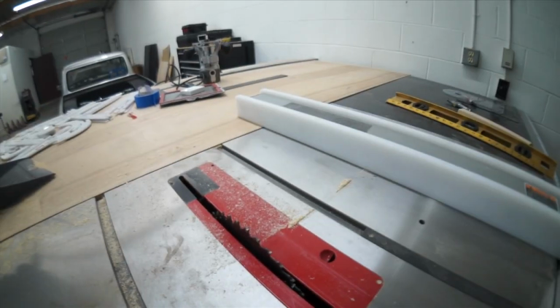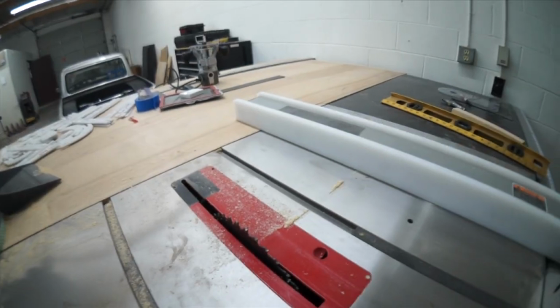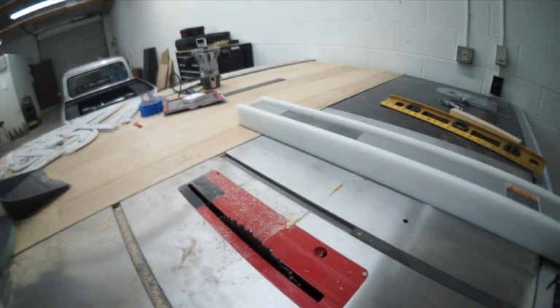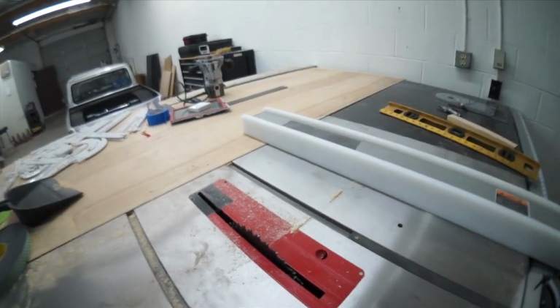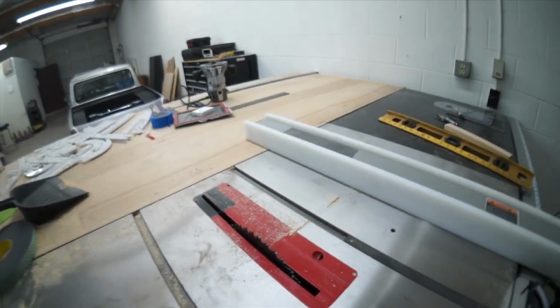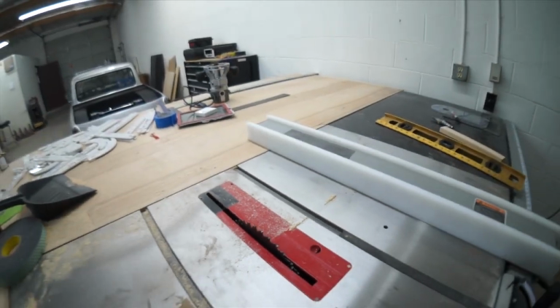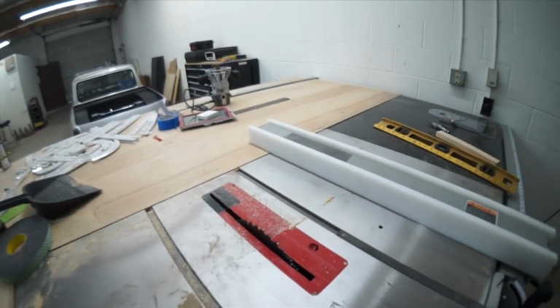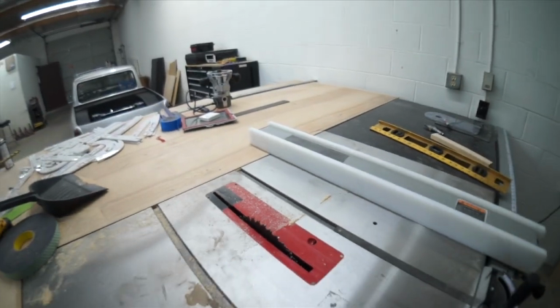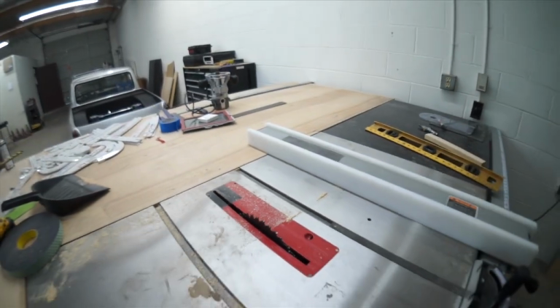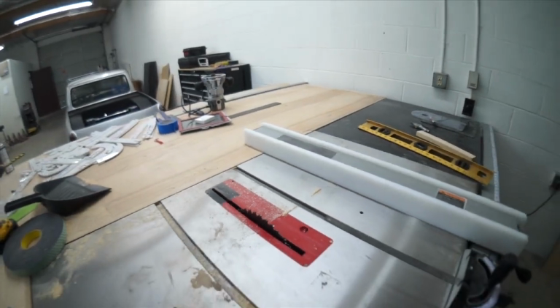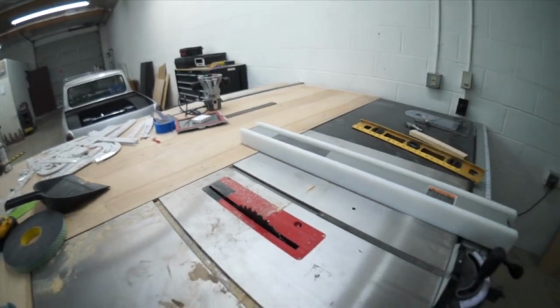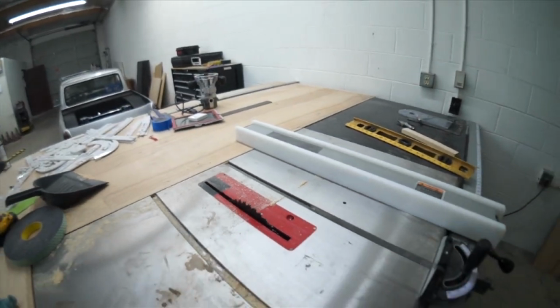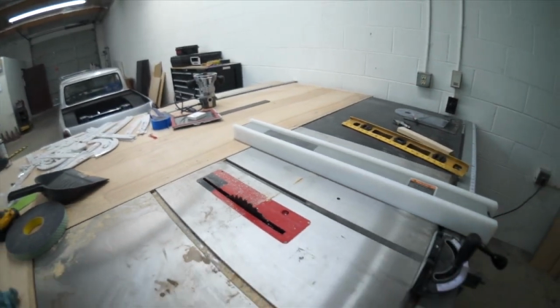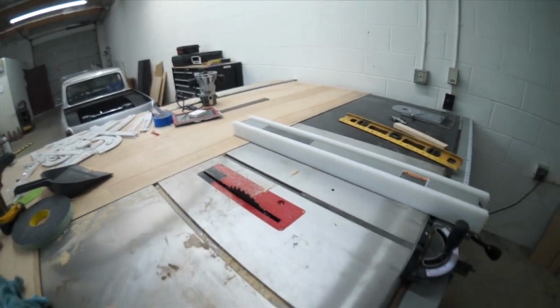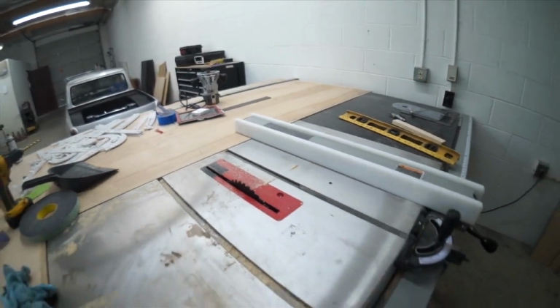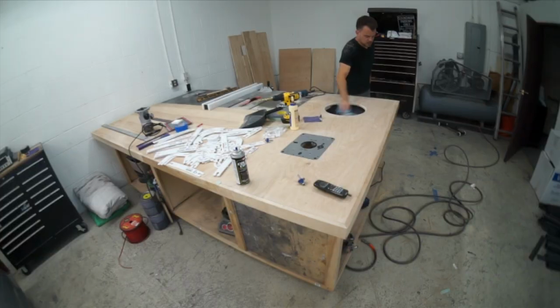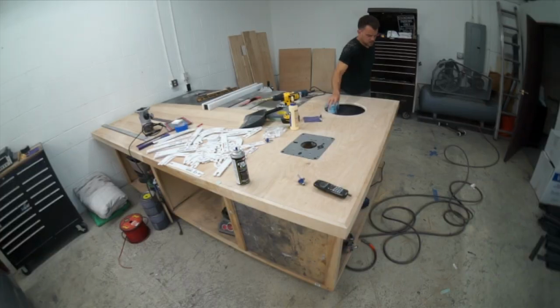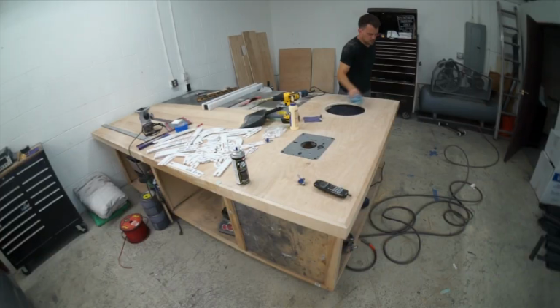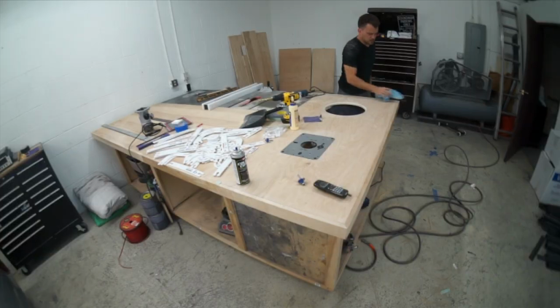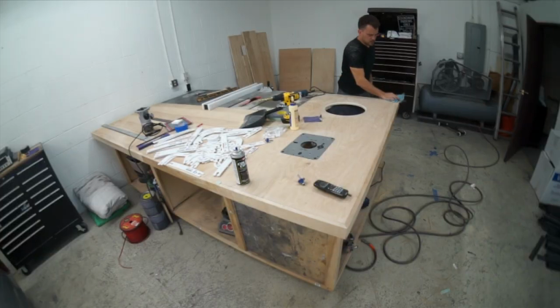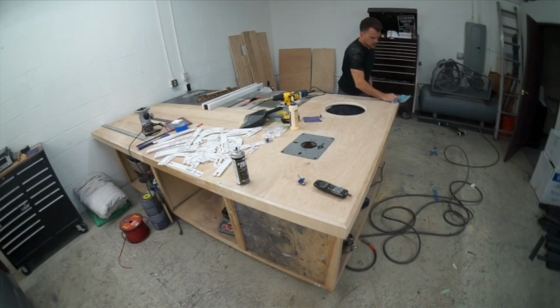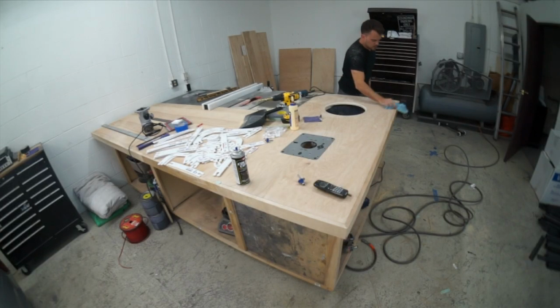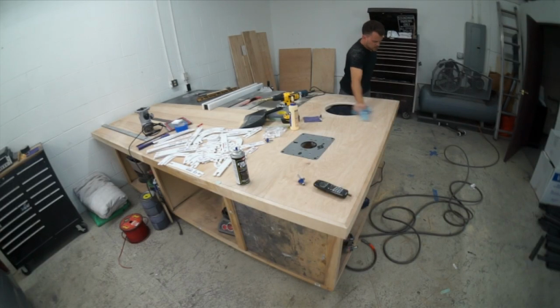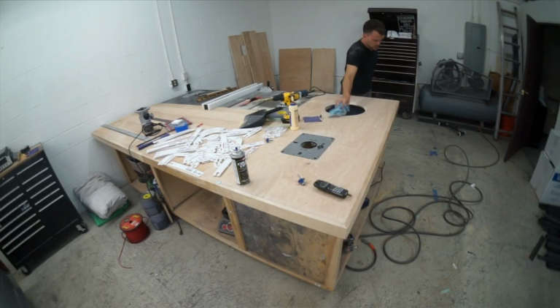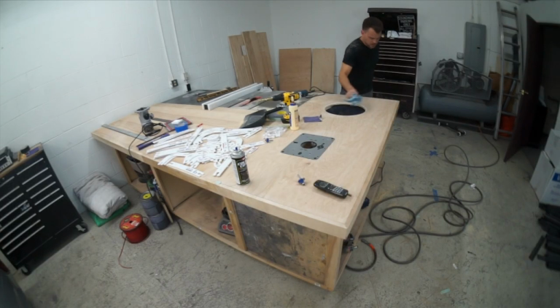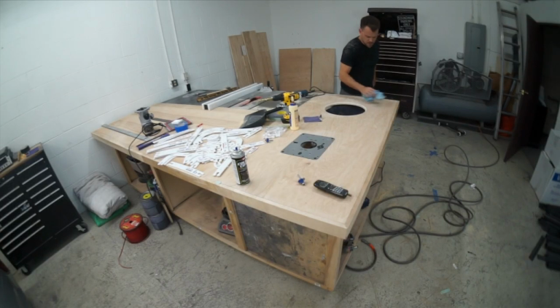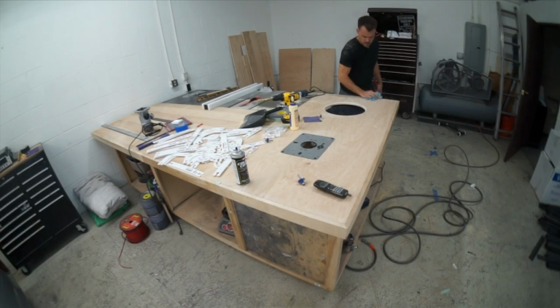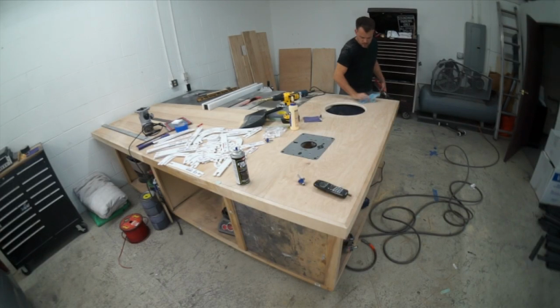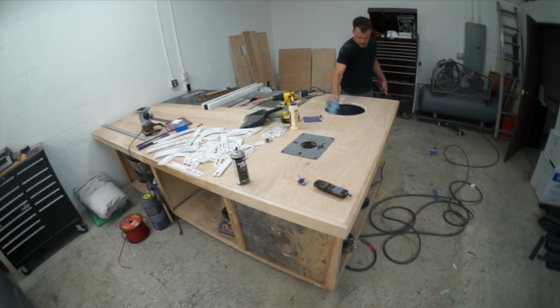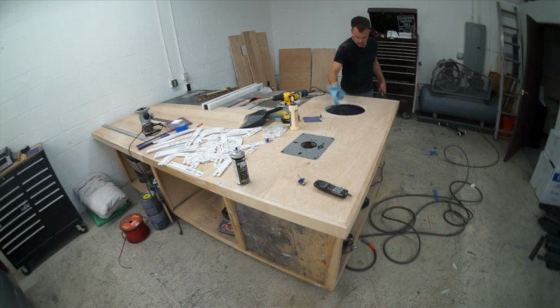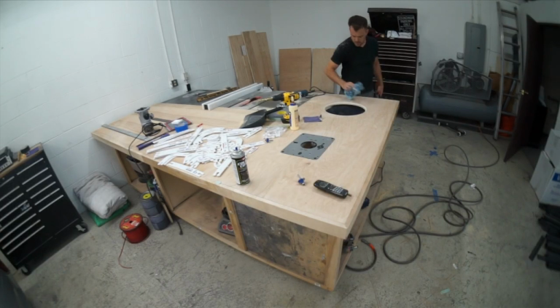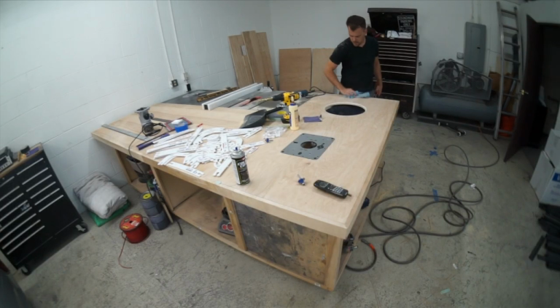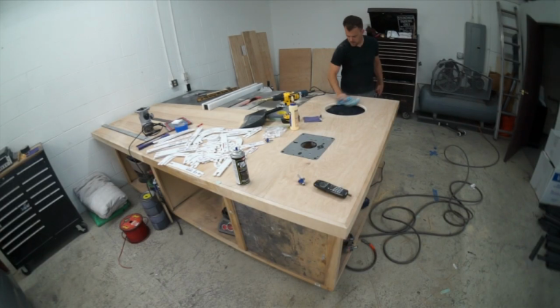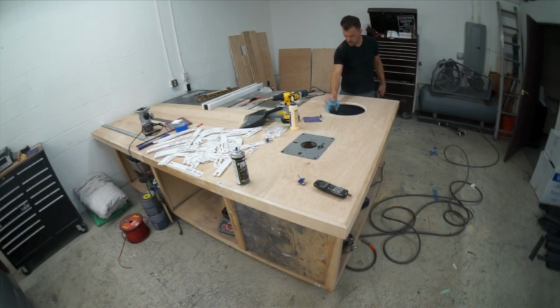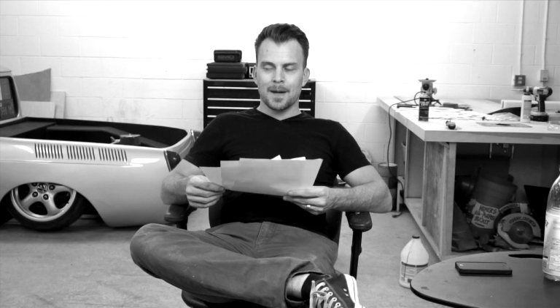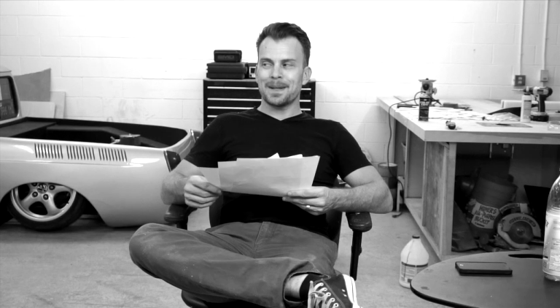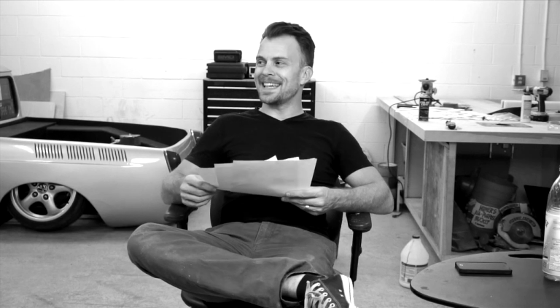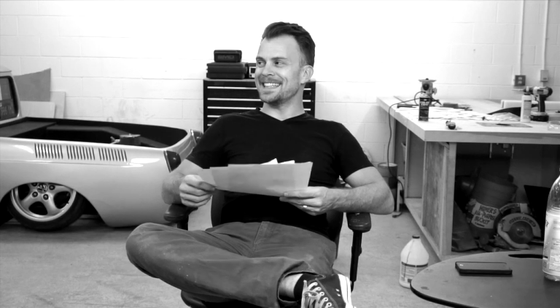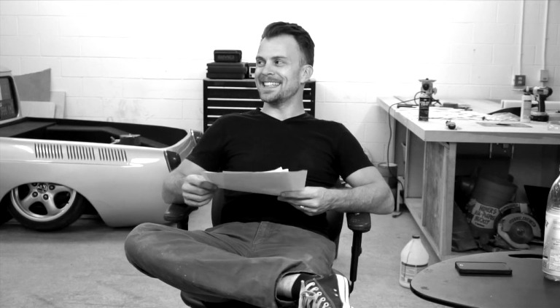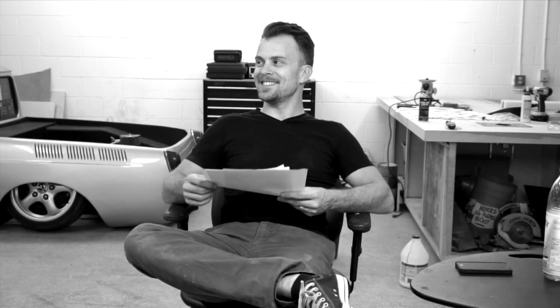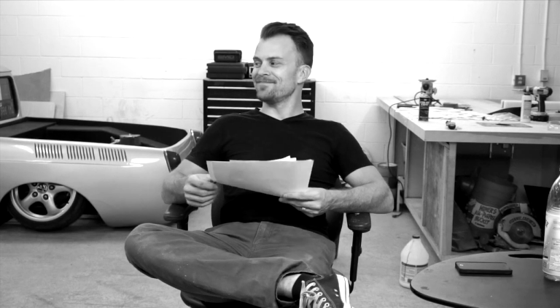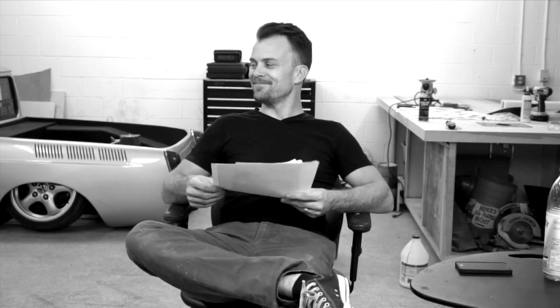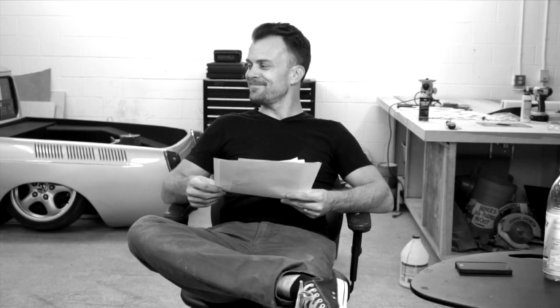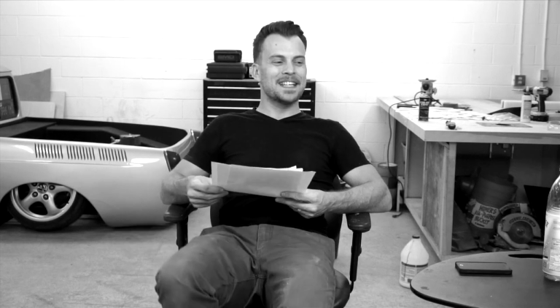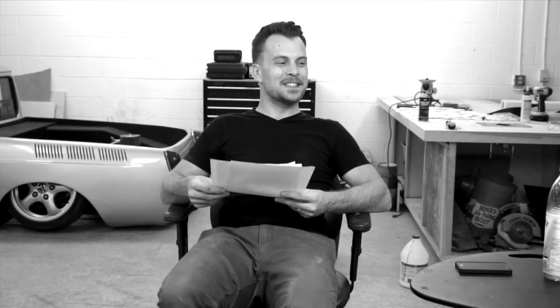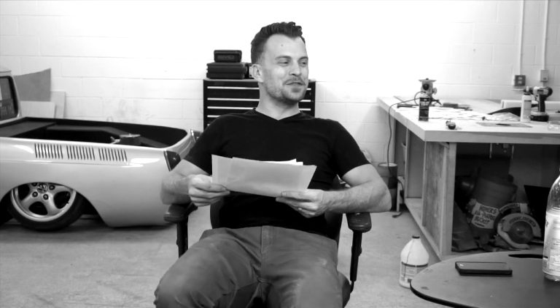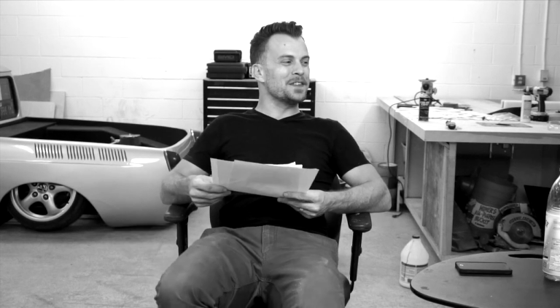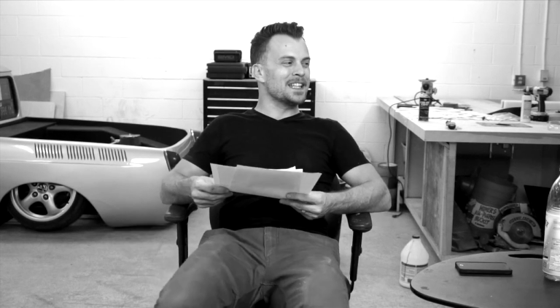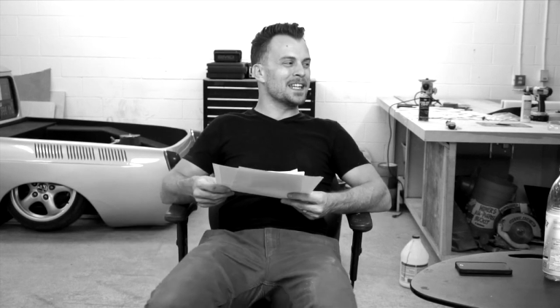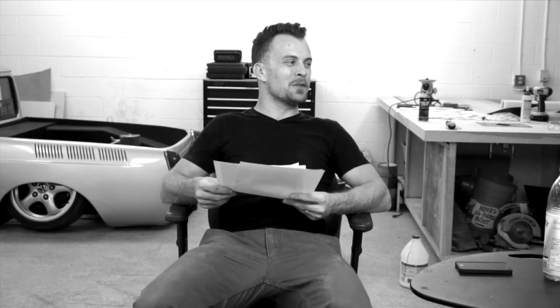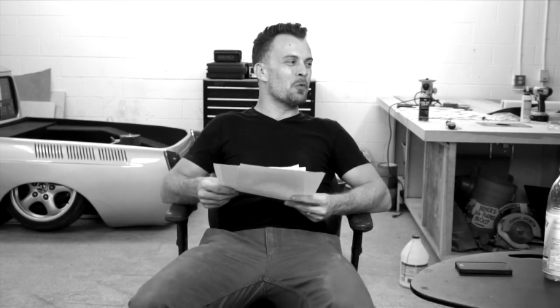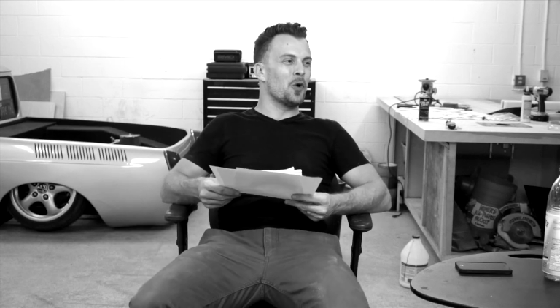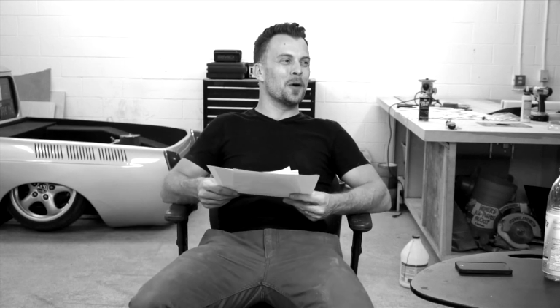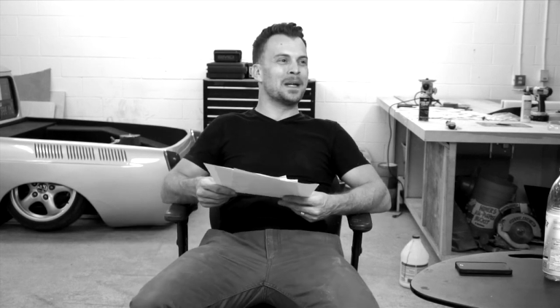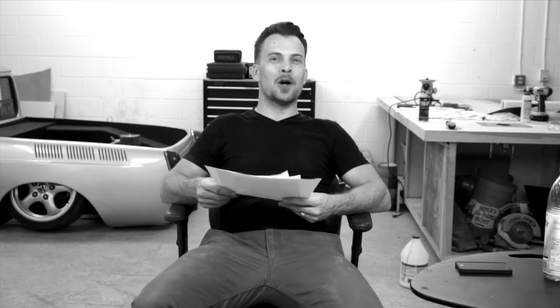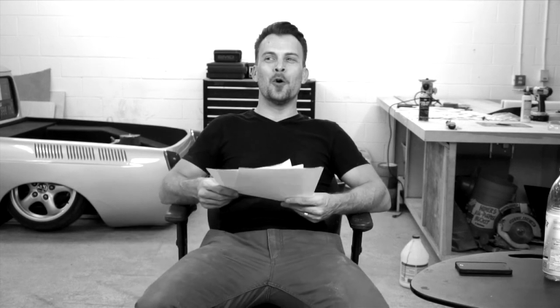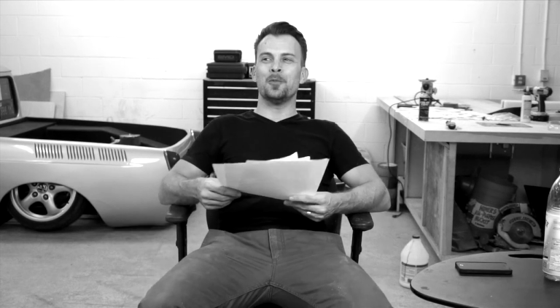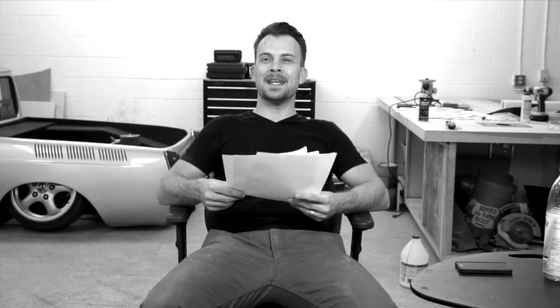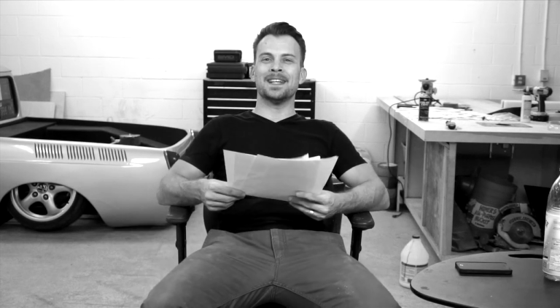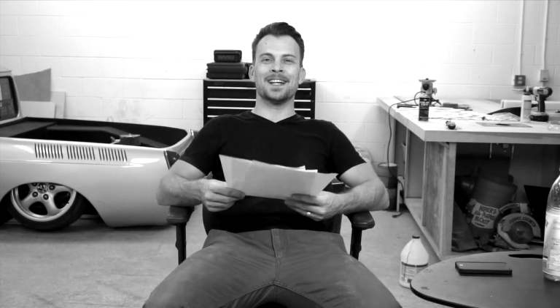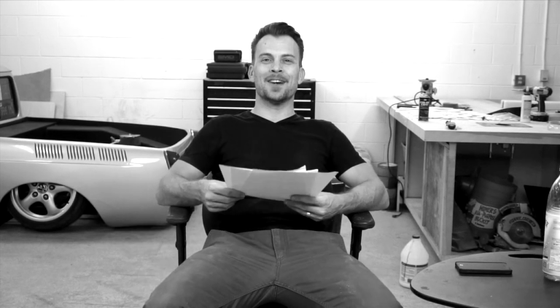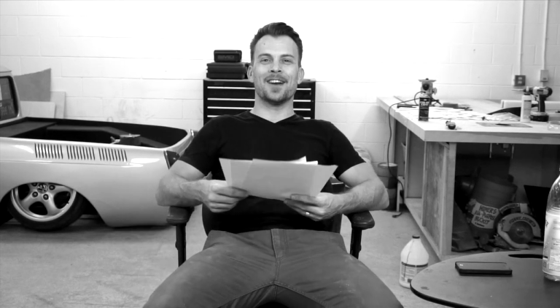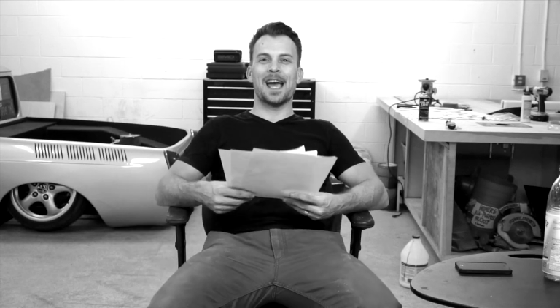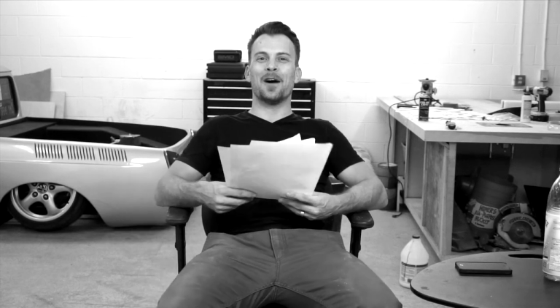Now I've got the table saw and the bench snugly put together. I'm liking it. It's feeling warm and homey in here now.